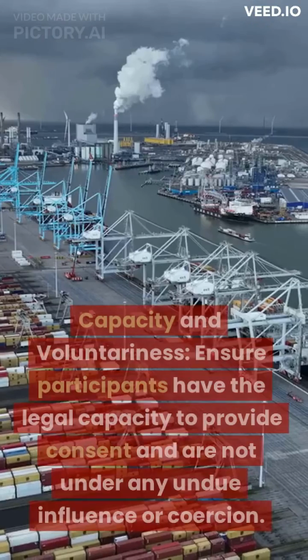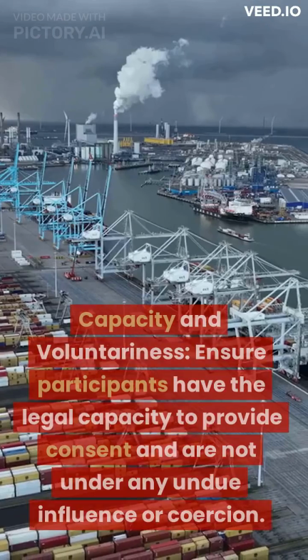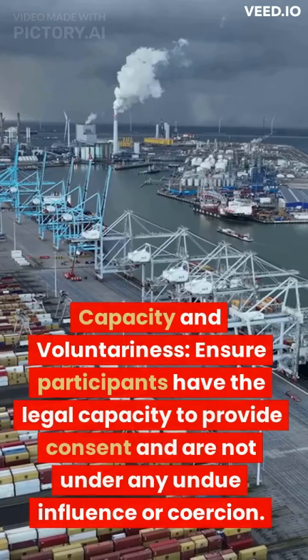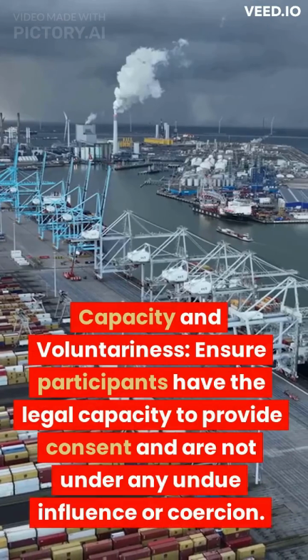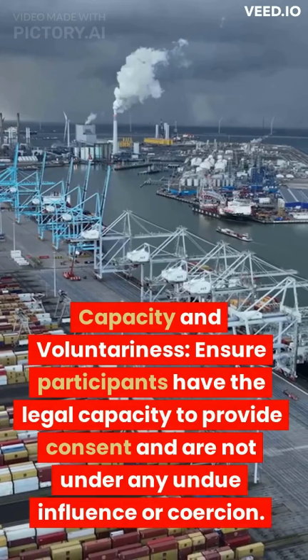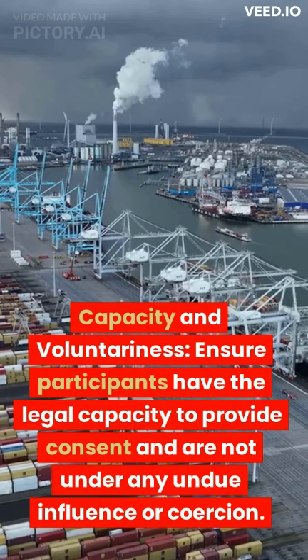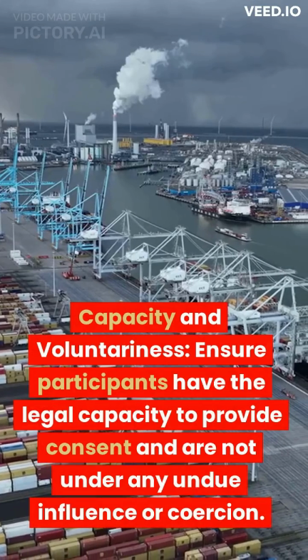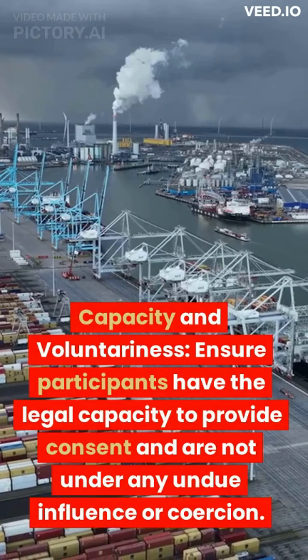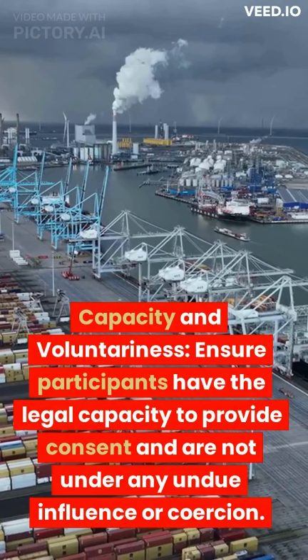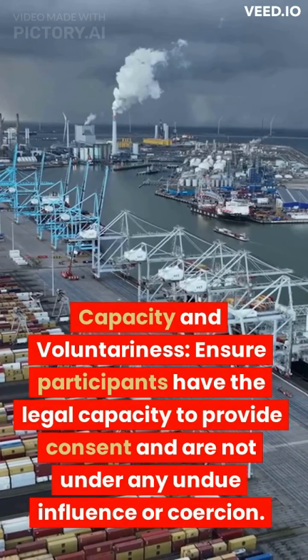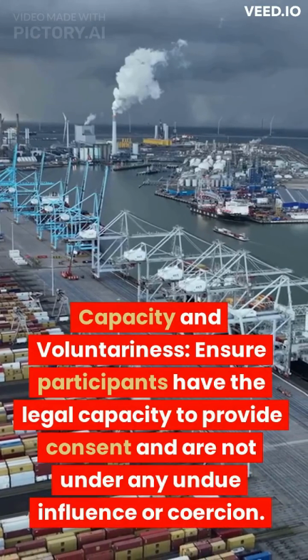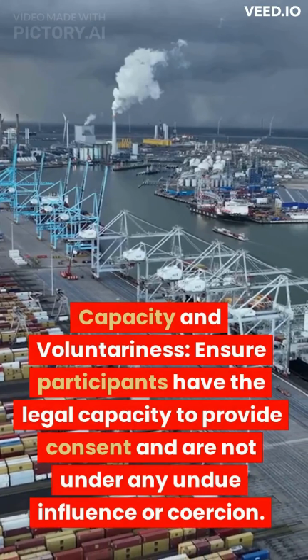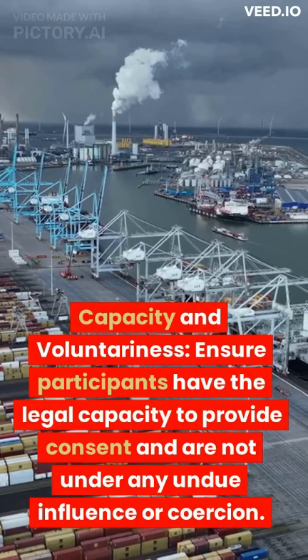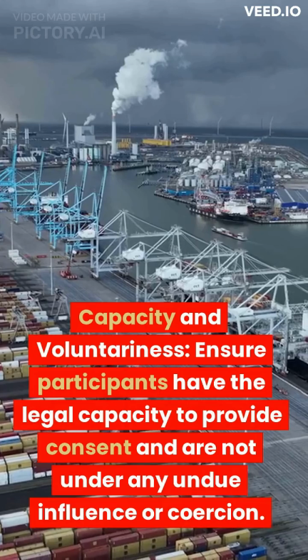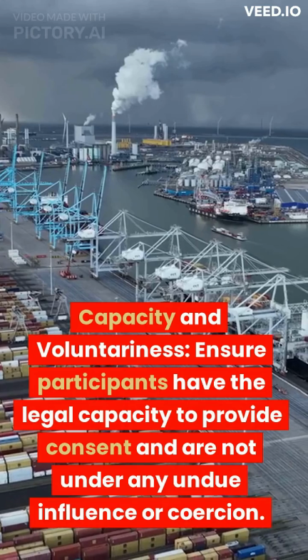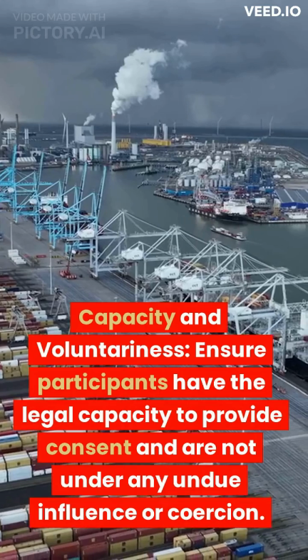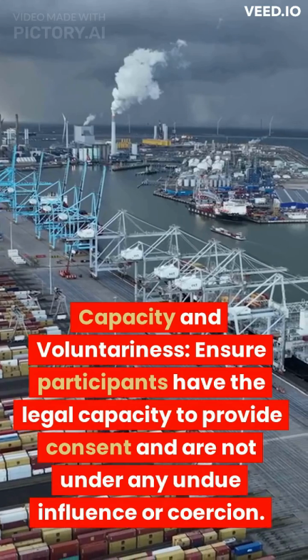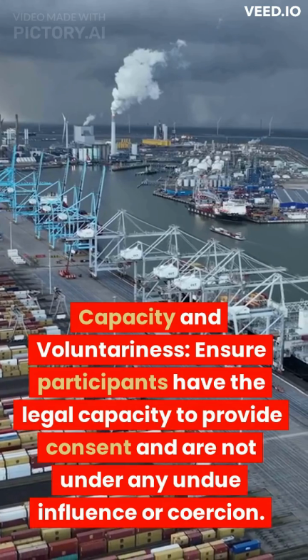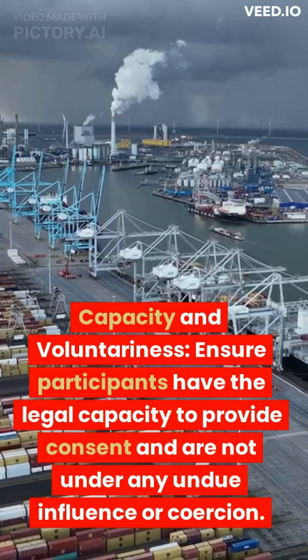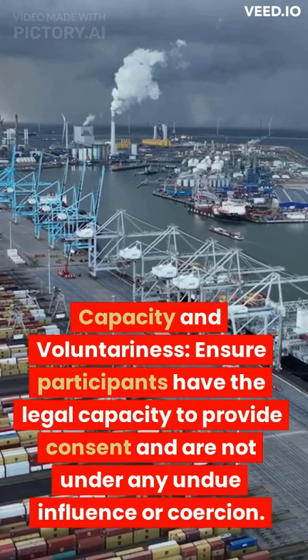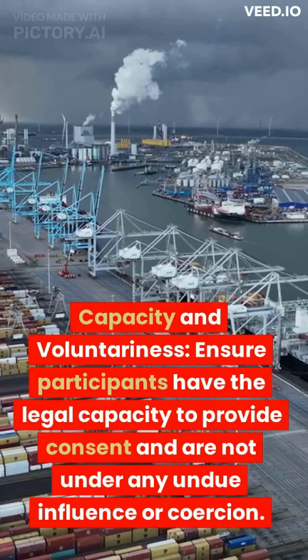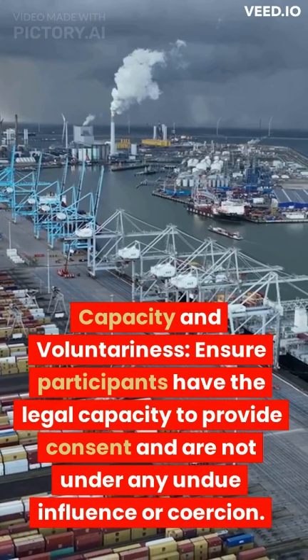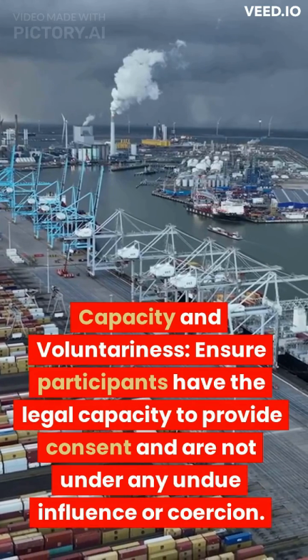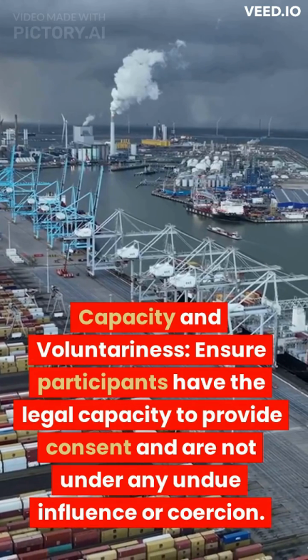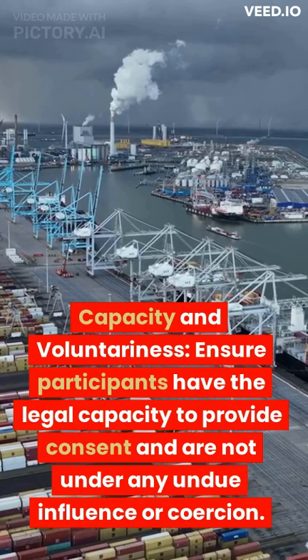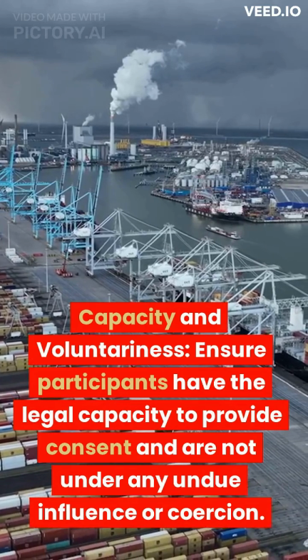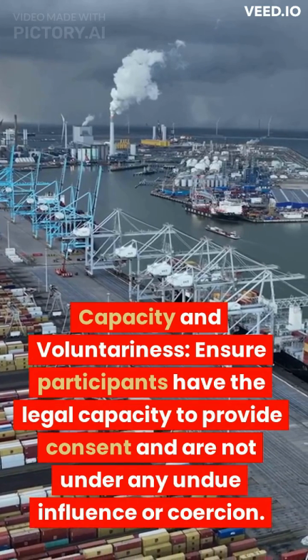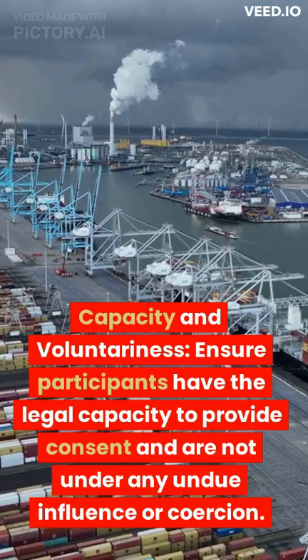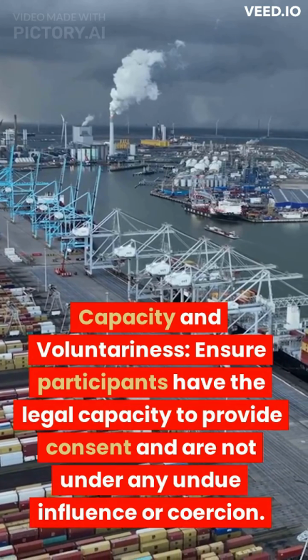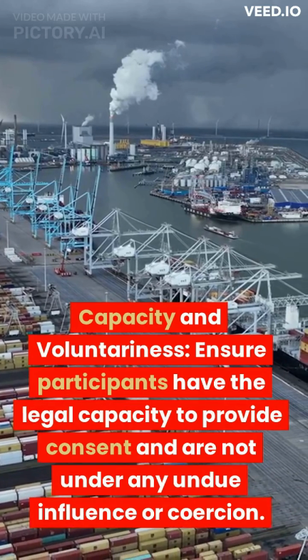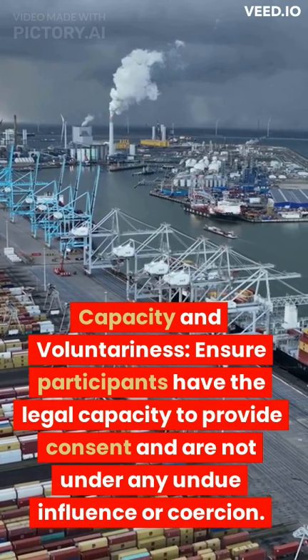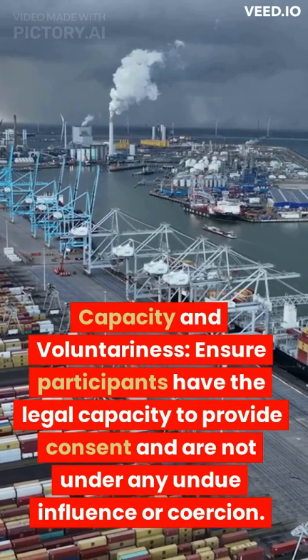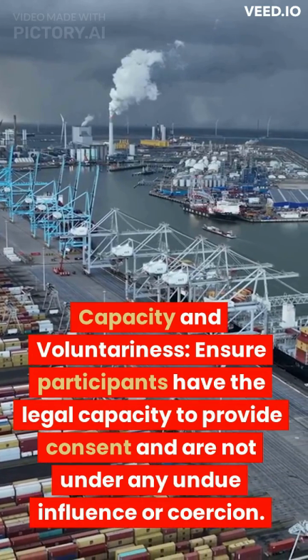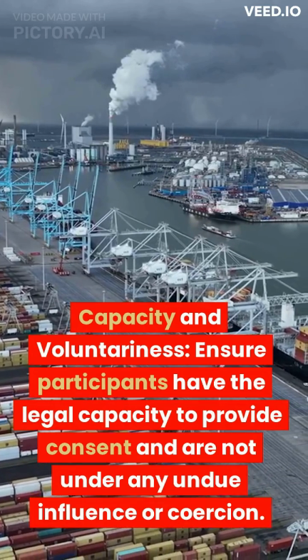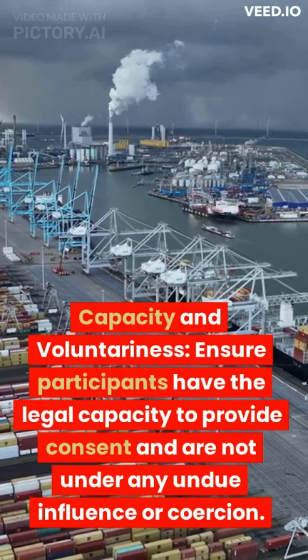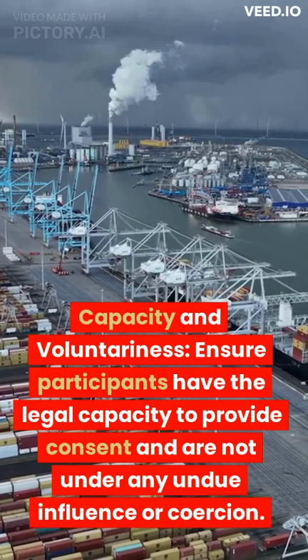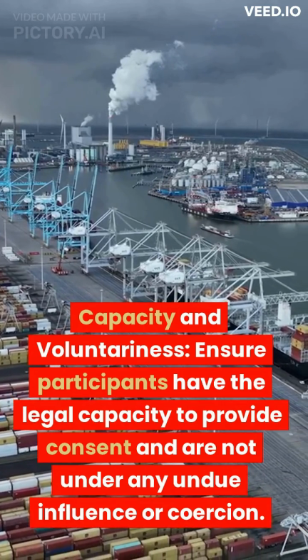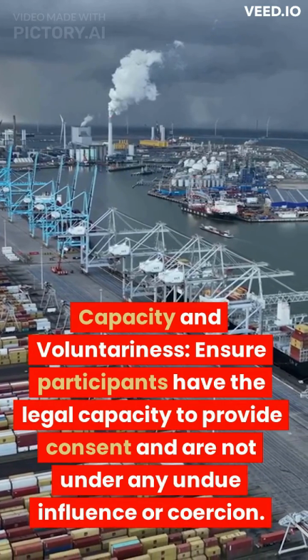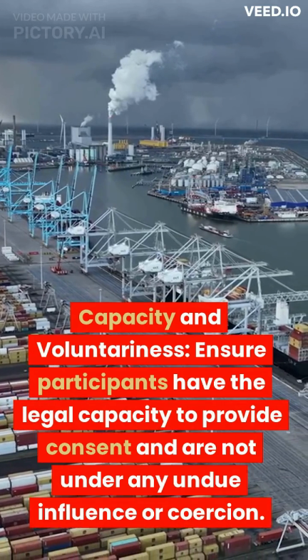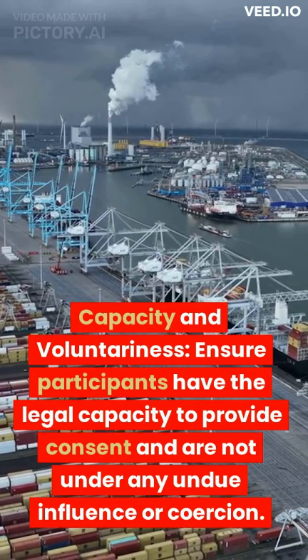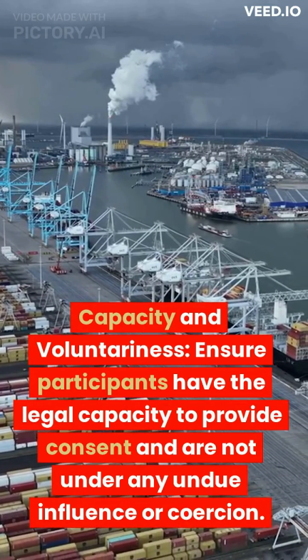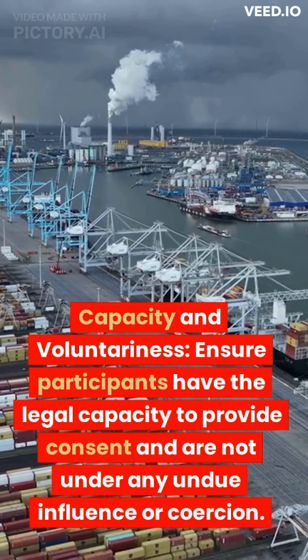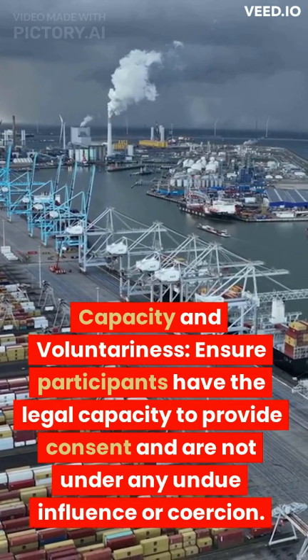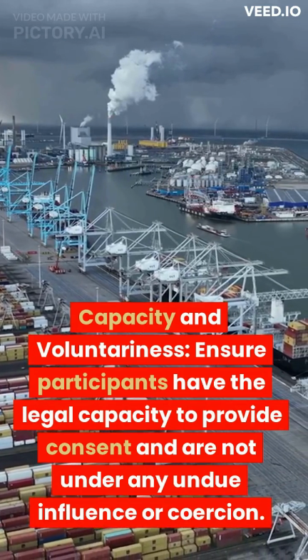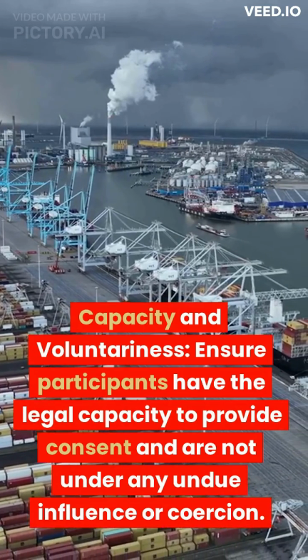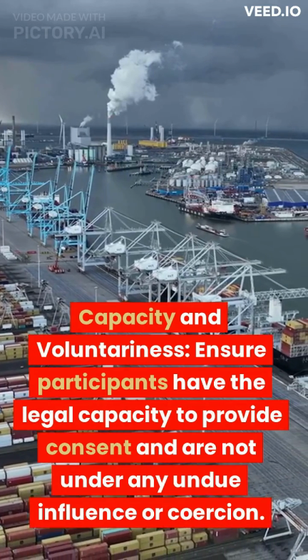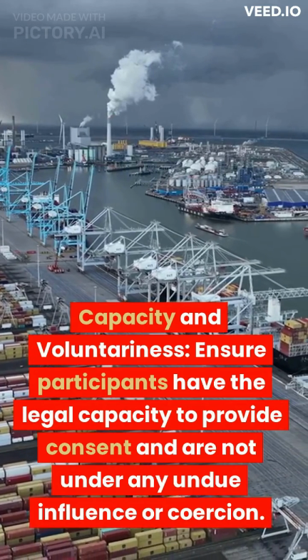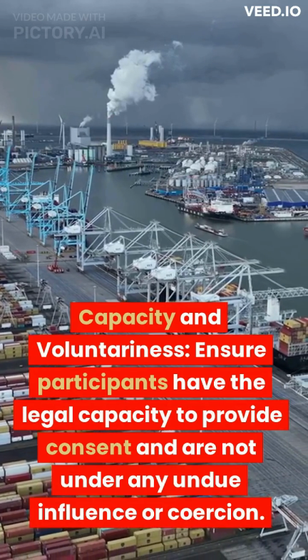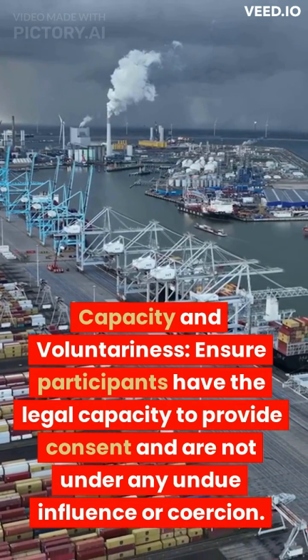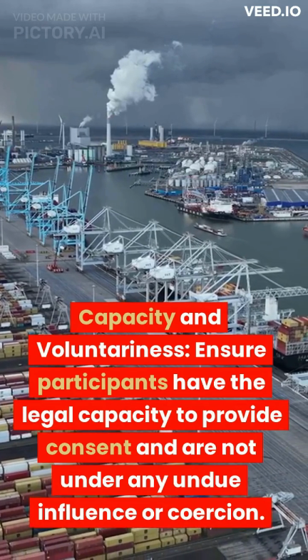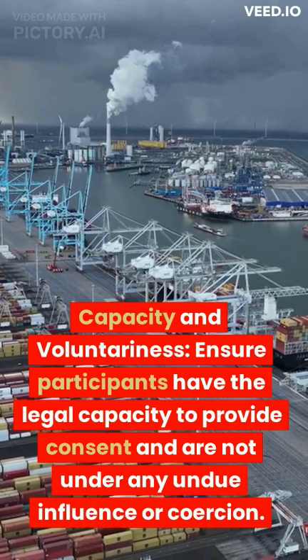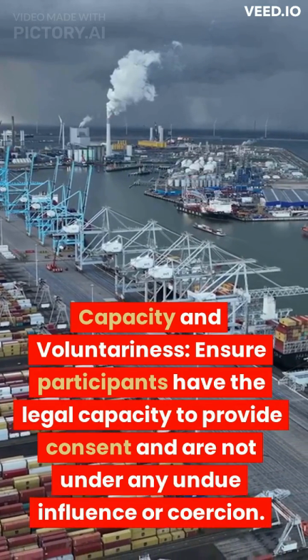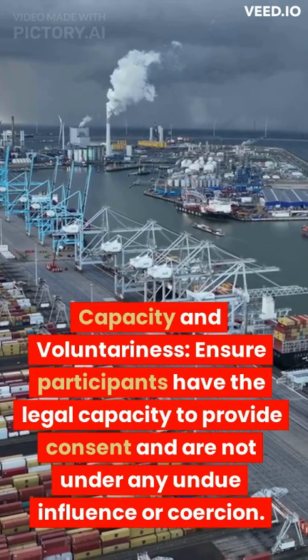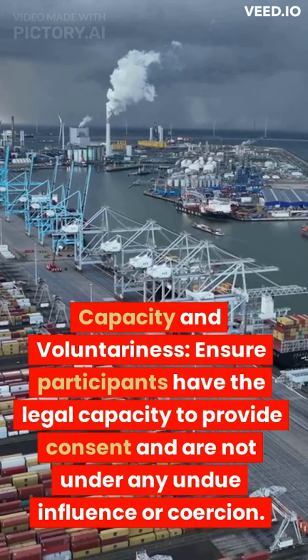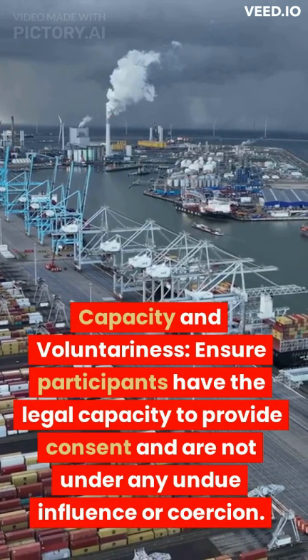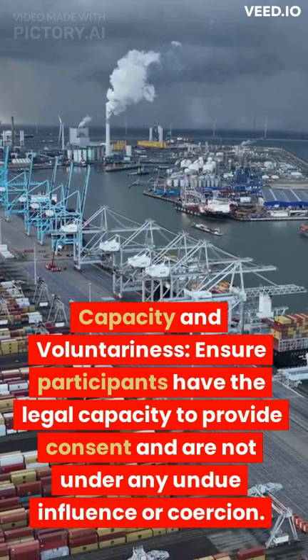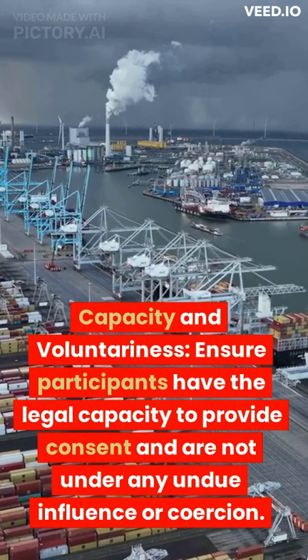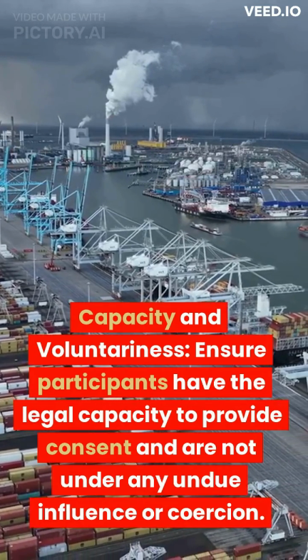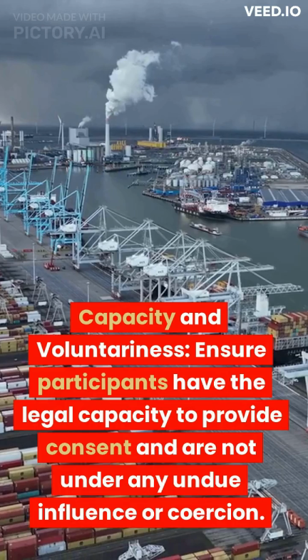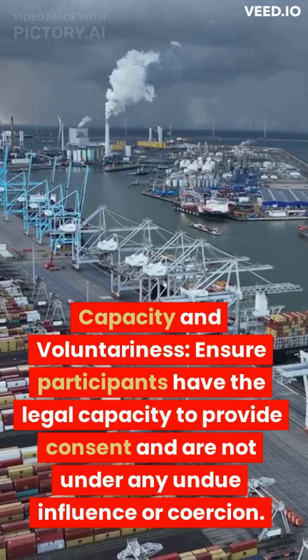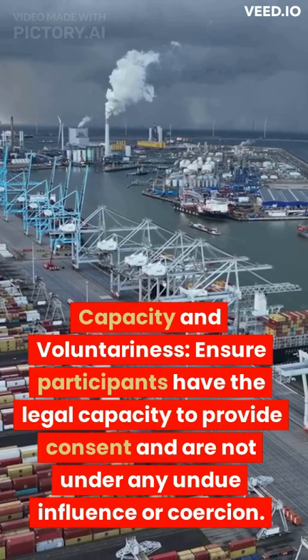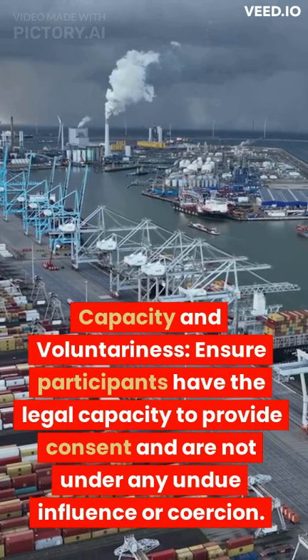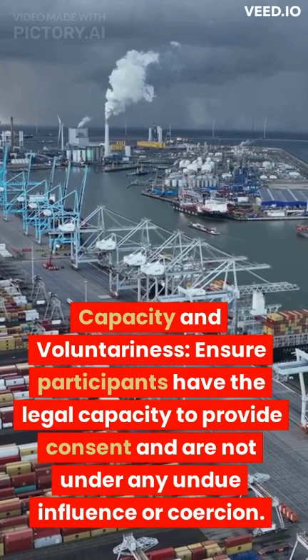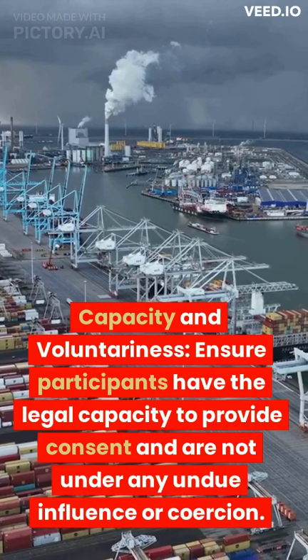Capacity and voluntariness. Ensure participants have the legal capacity to provide consent and are not under any undue influence or coercion.